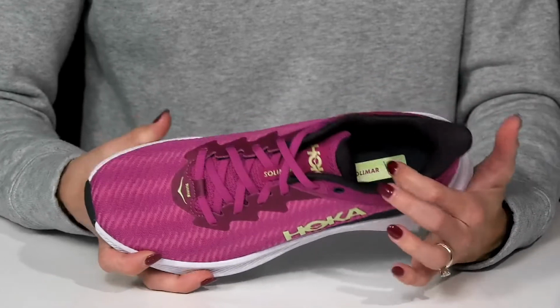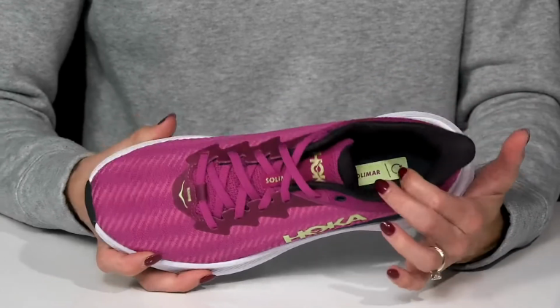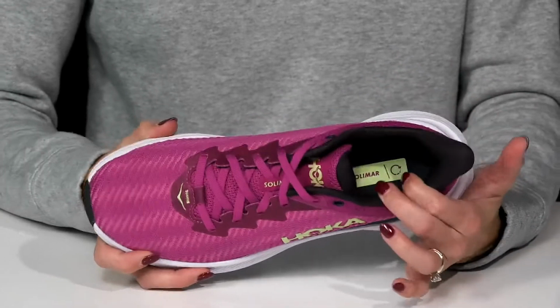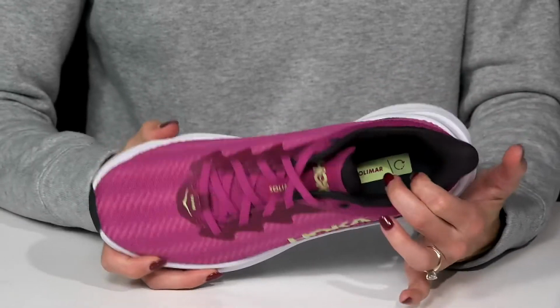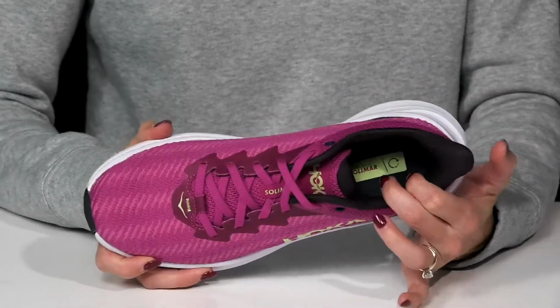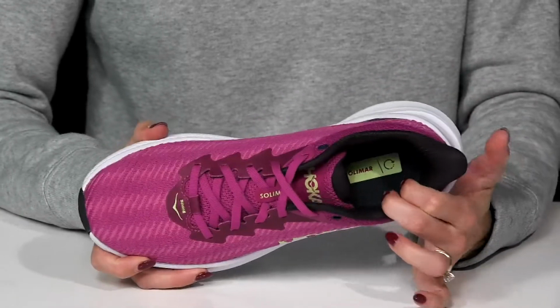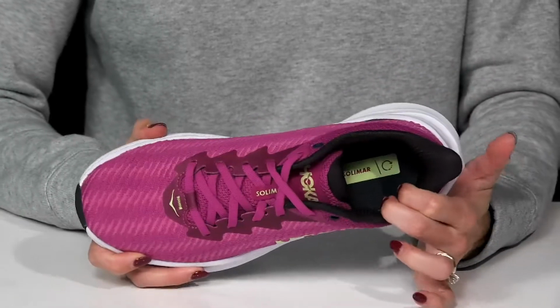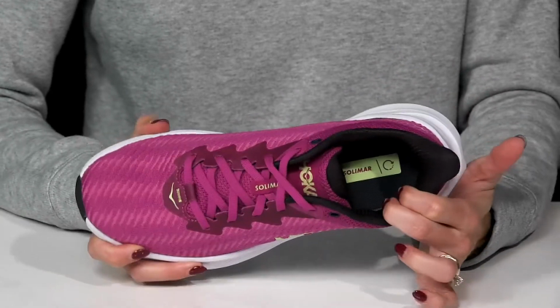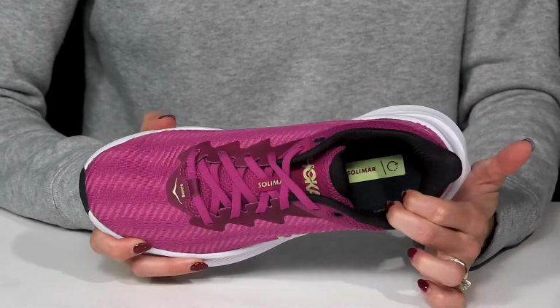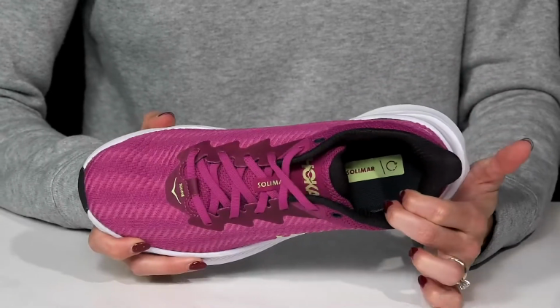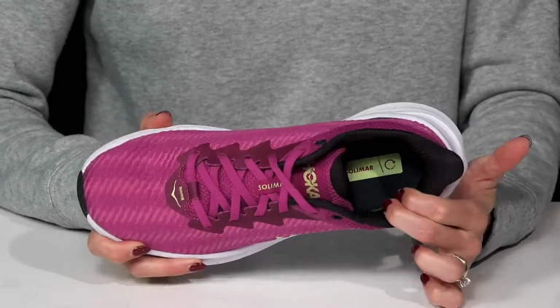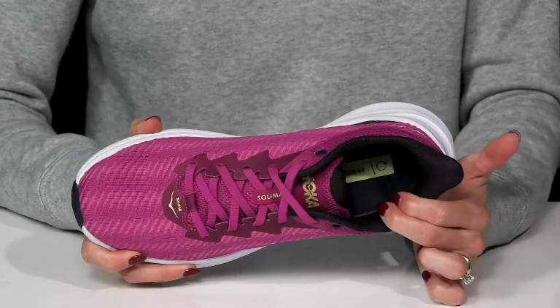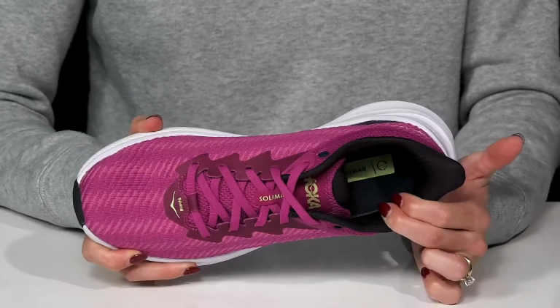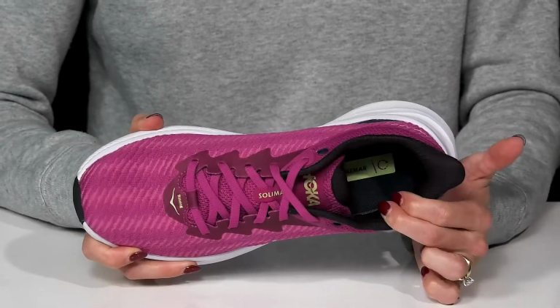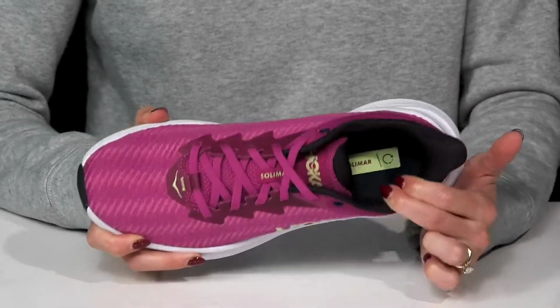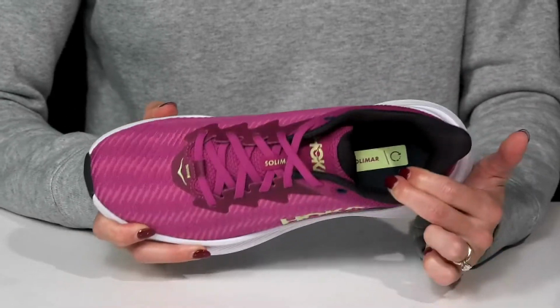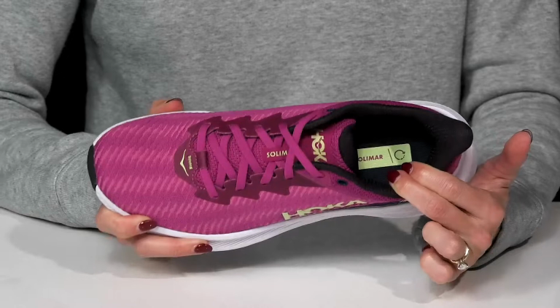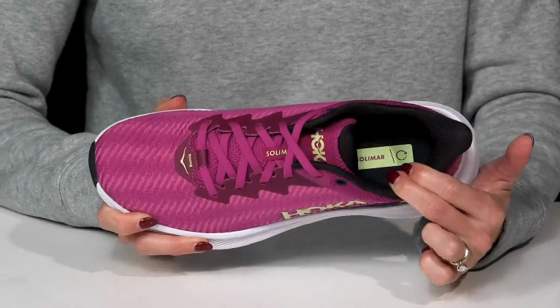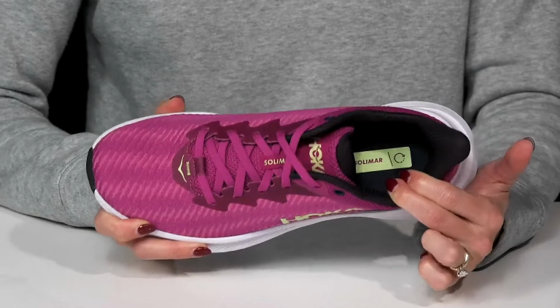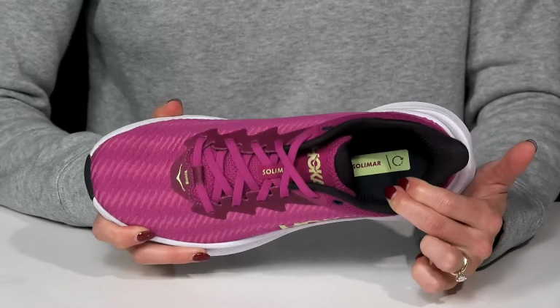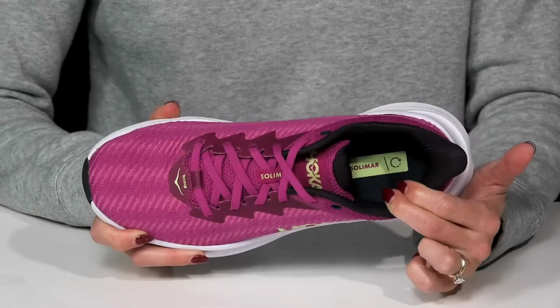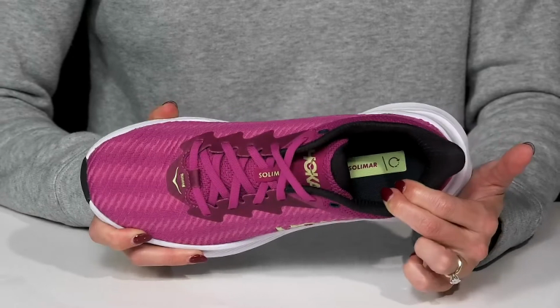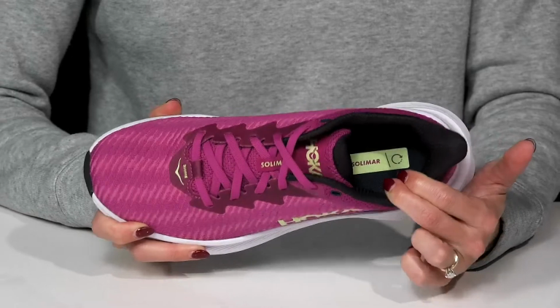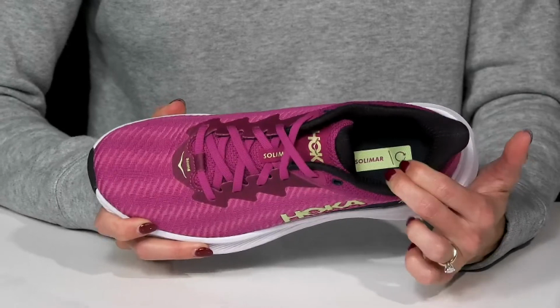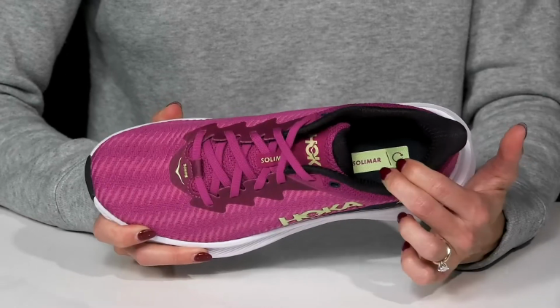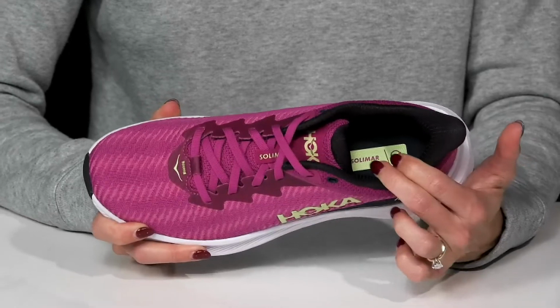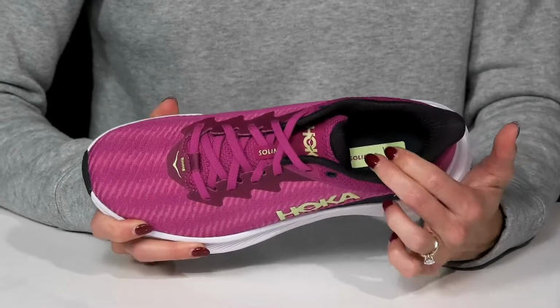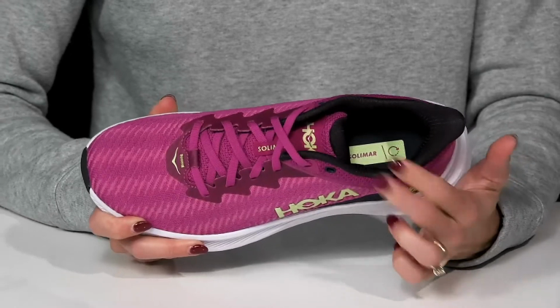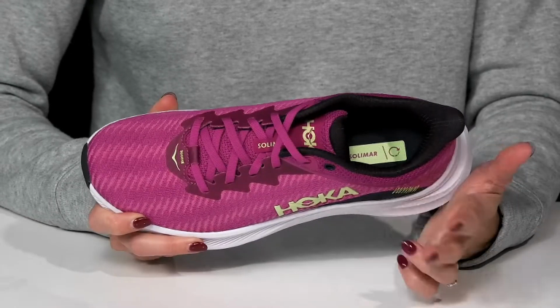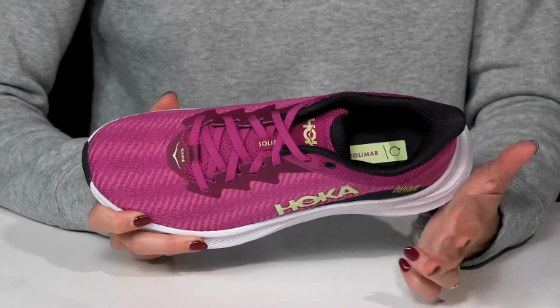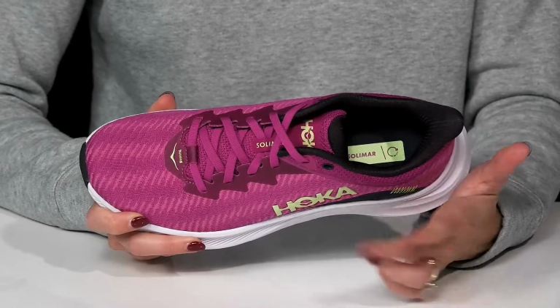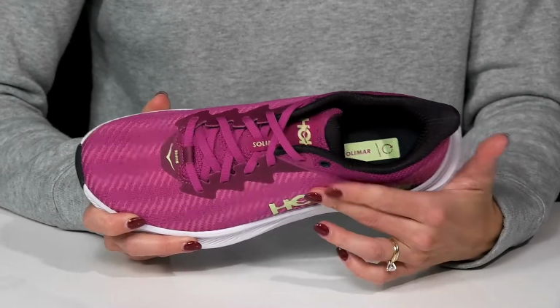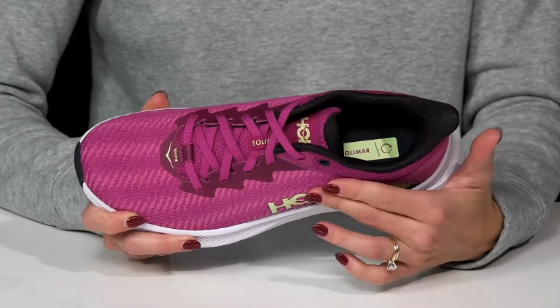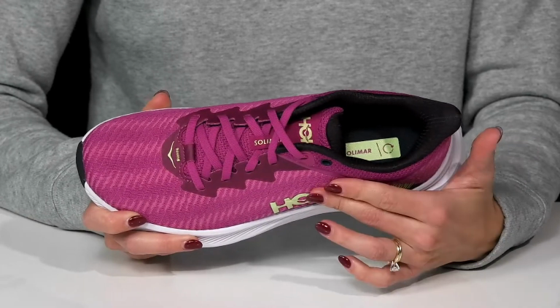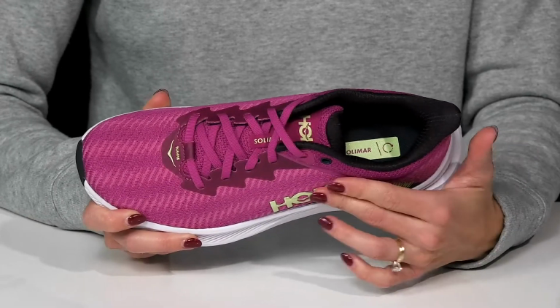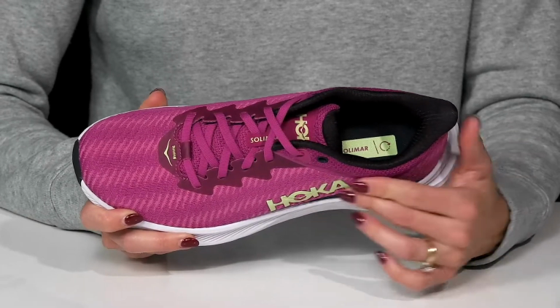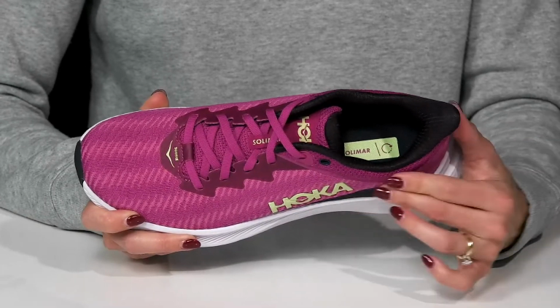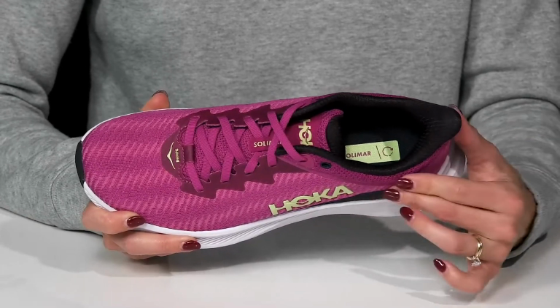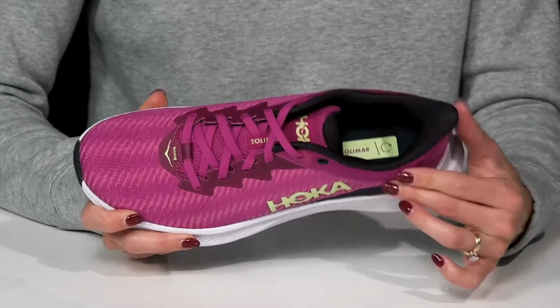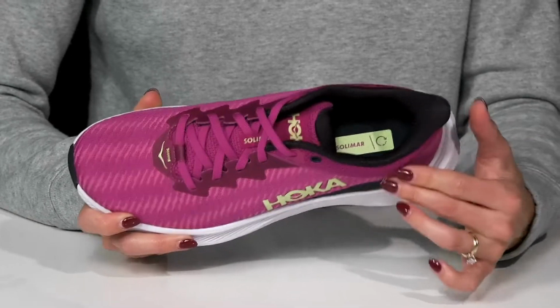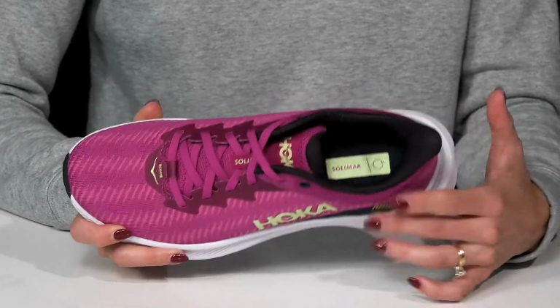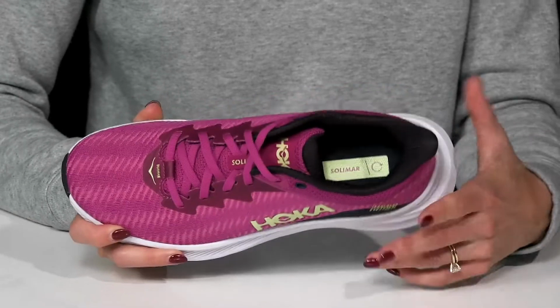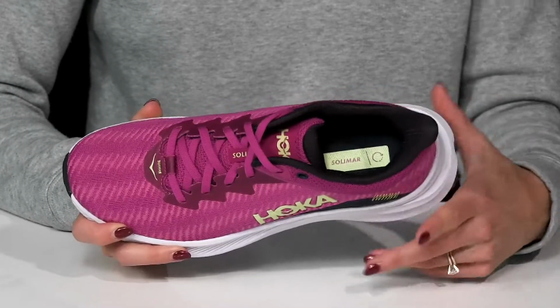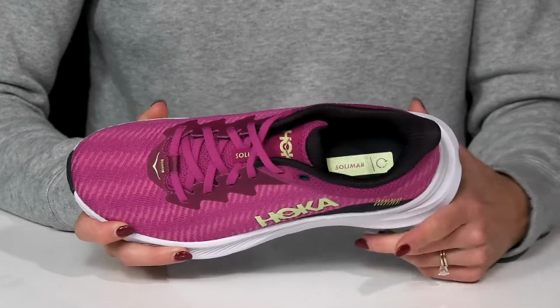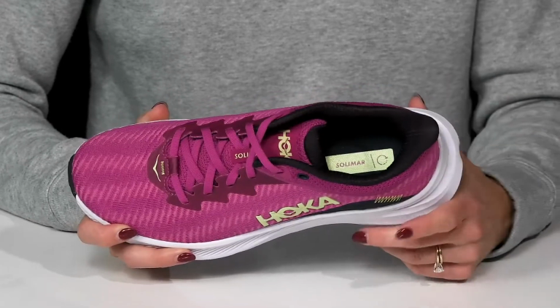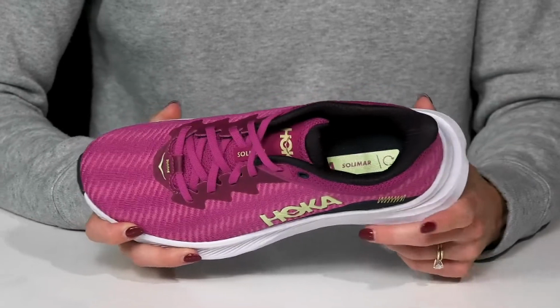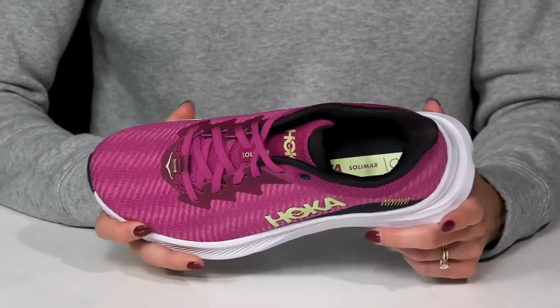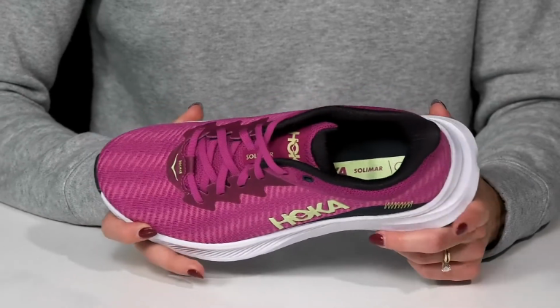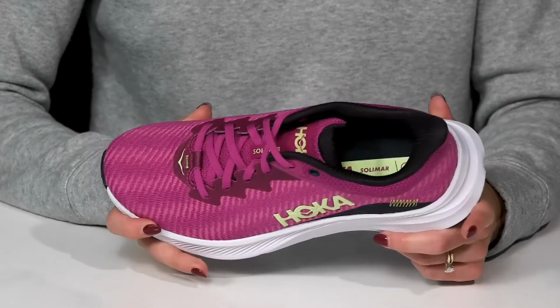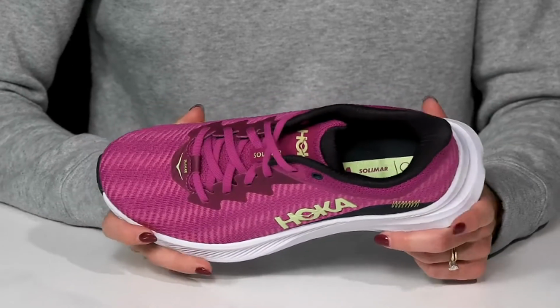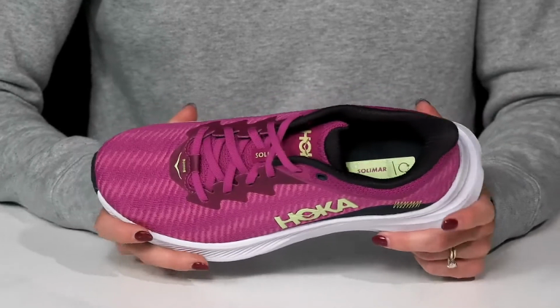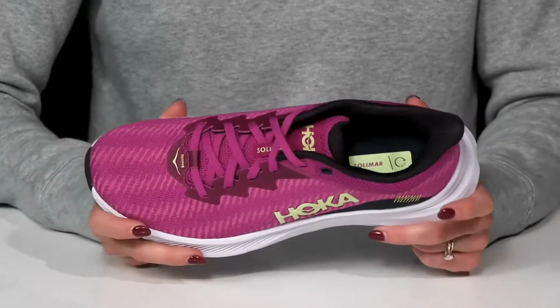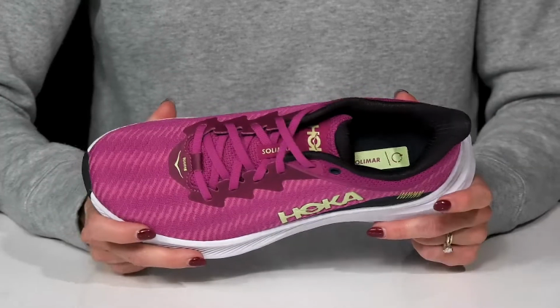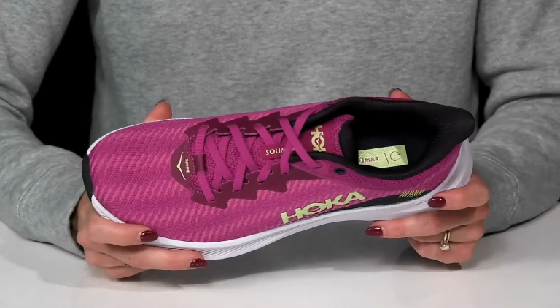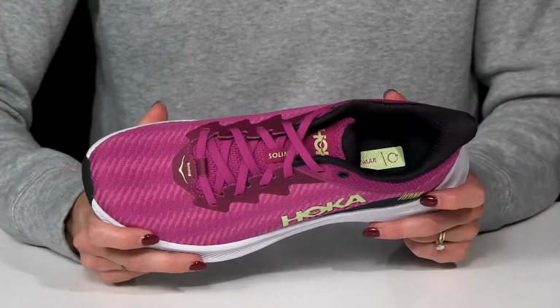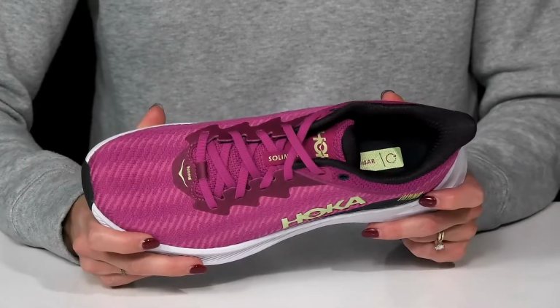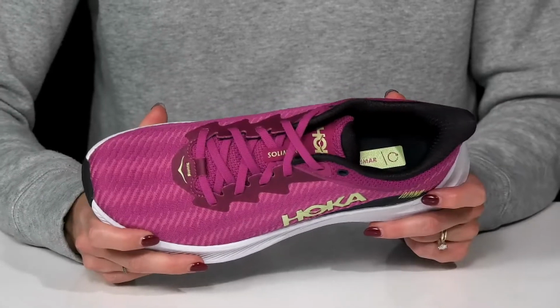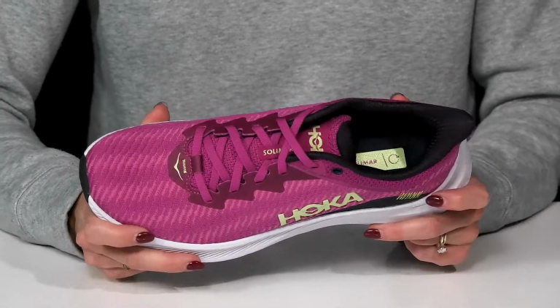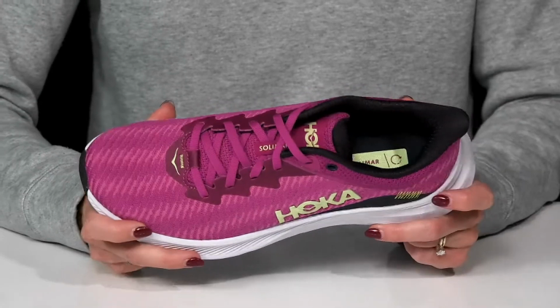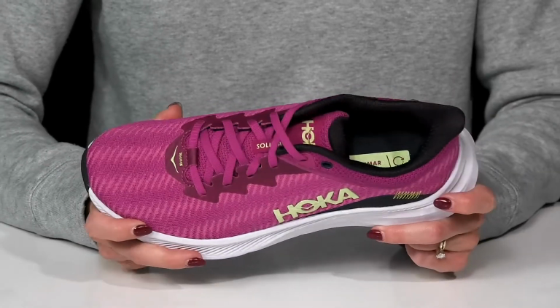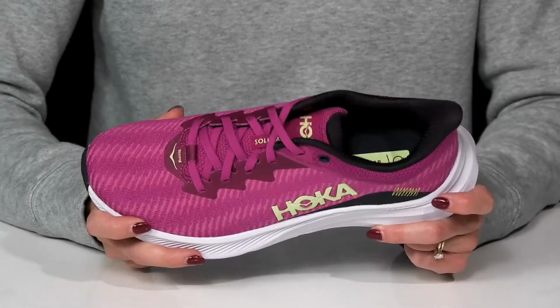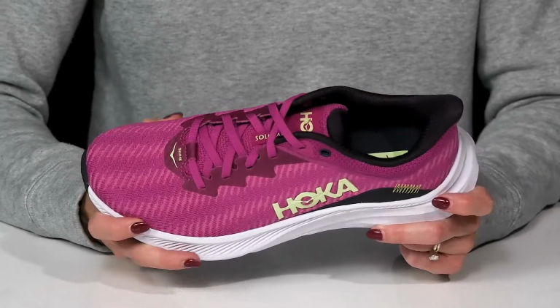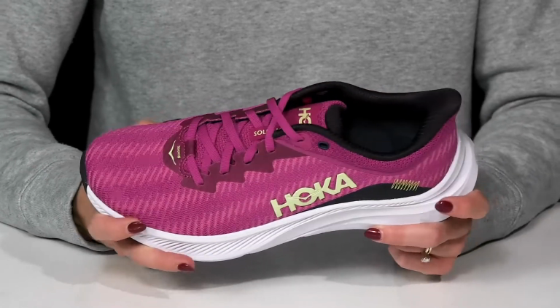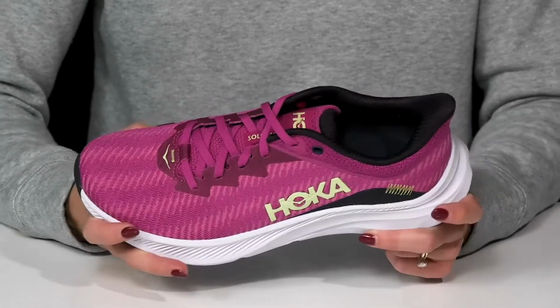They have a breathable textile lining and insole making them perfect for all-day wear, since your foot will feel nice and fresh.